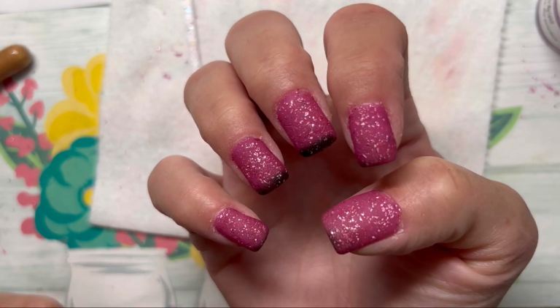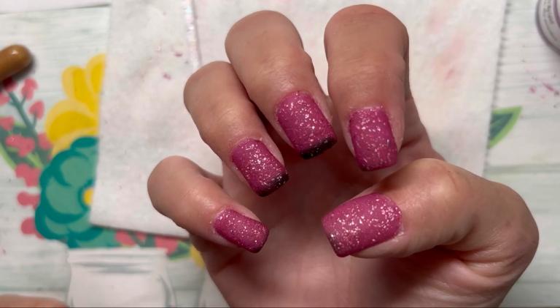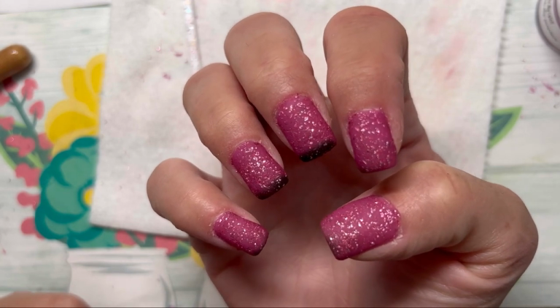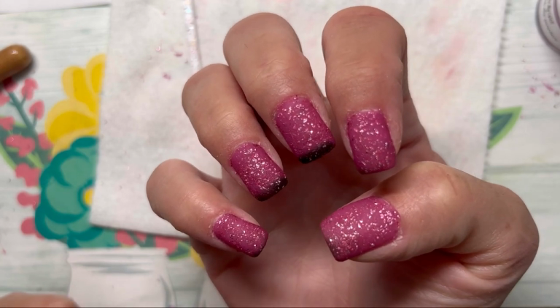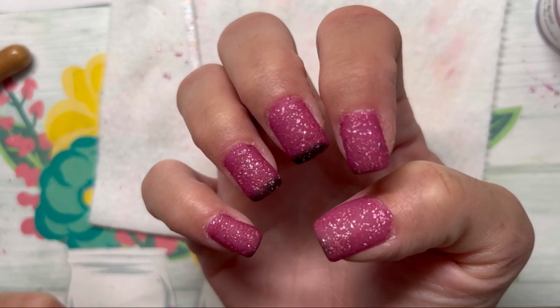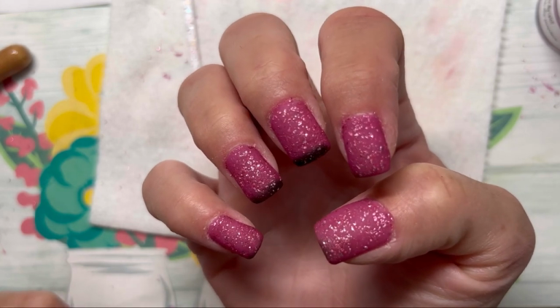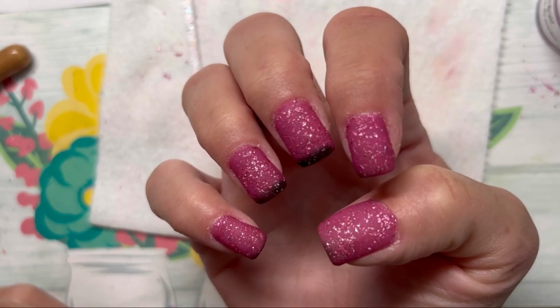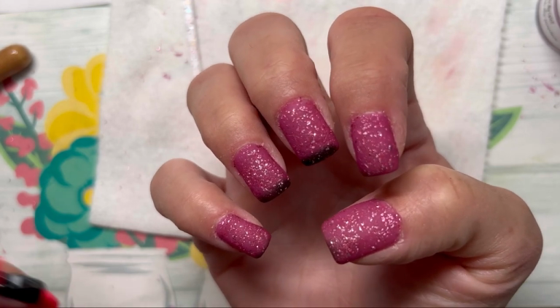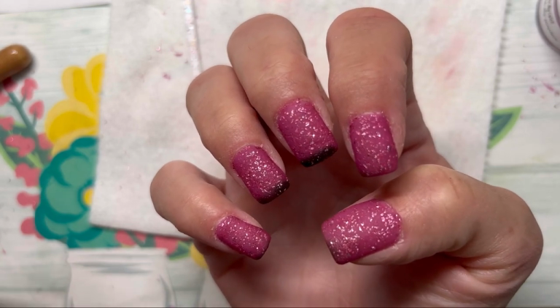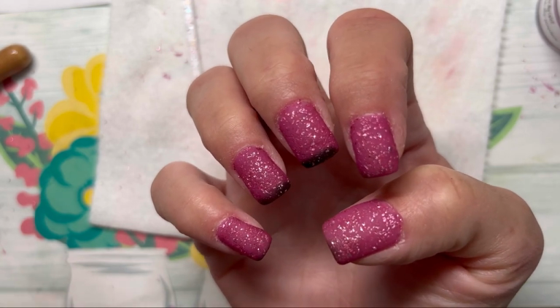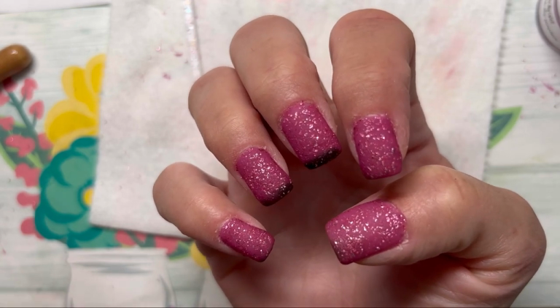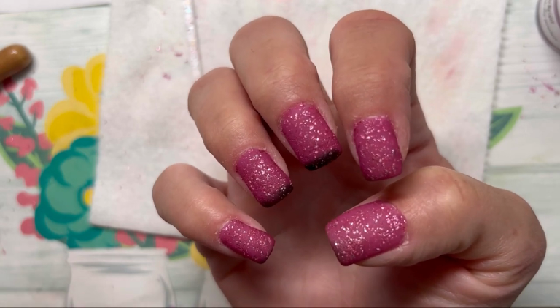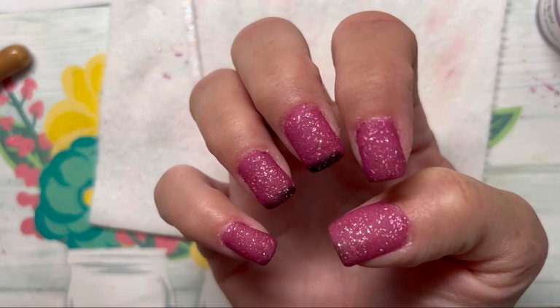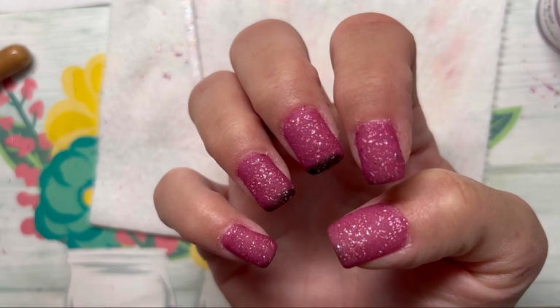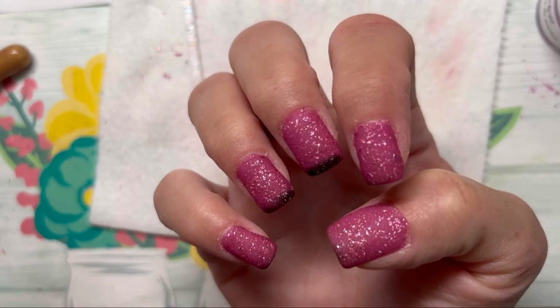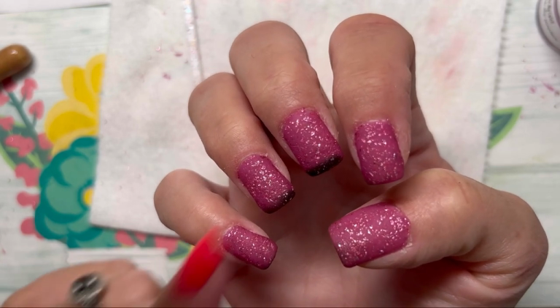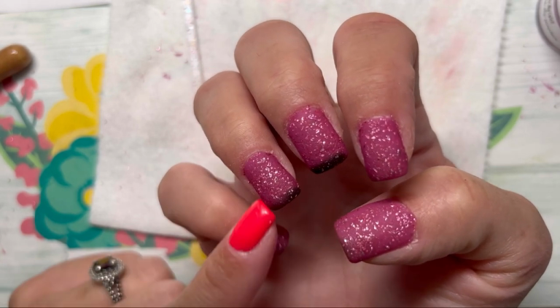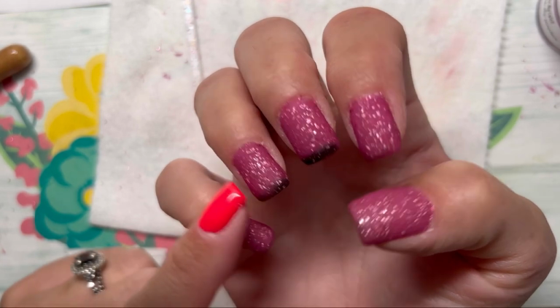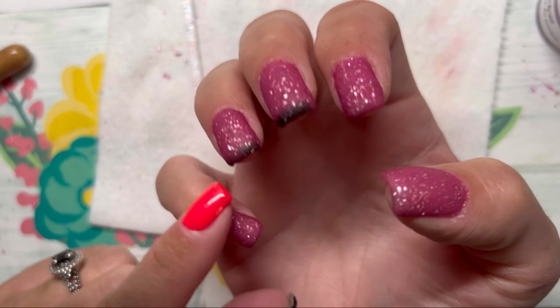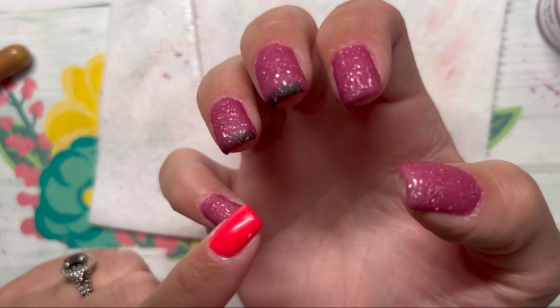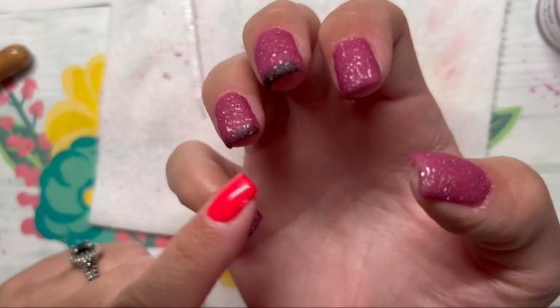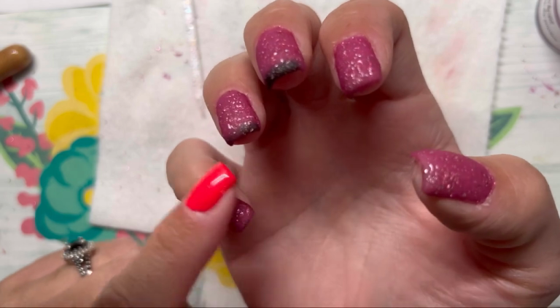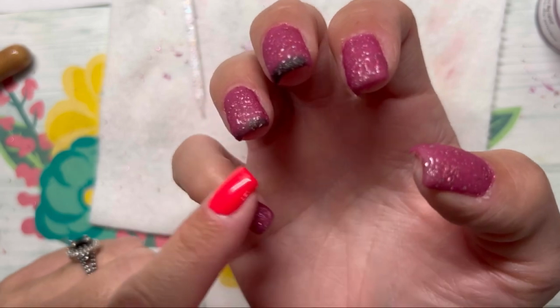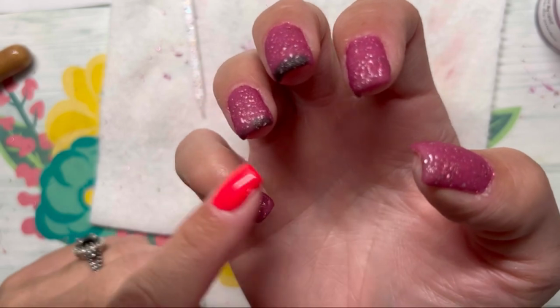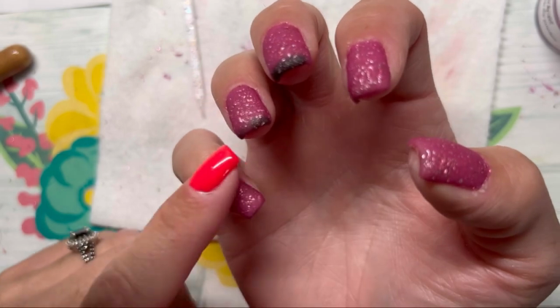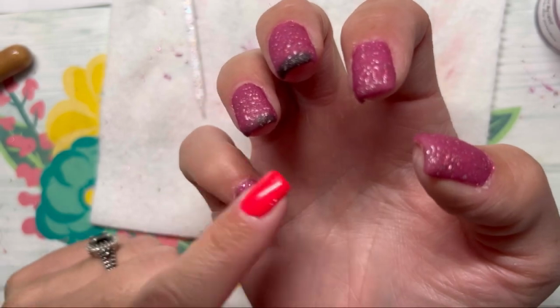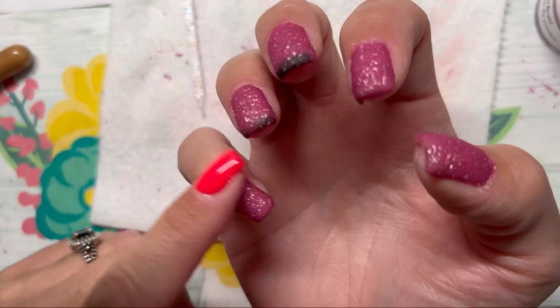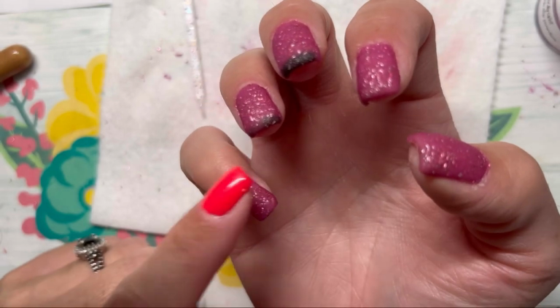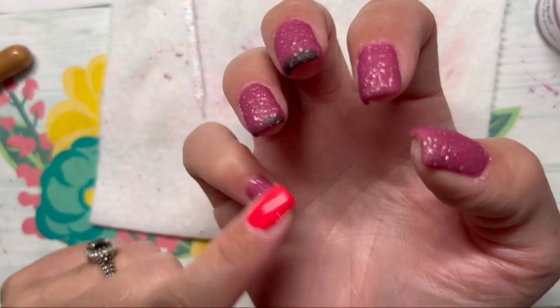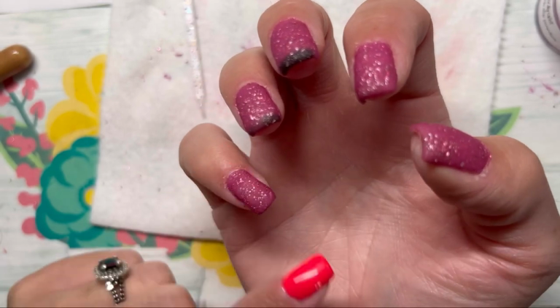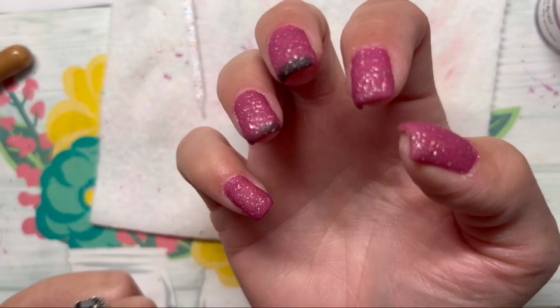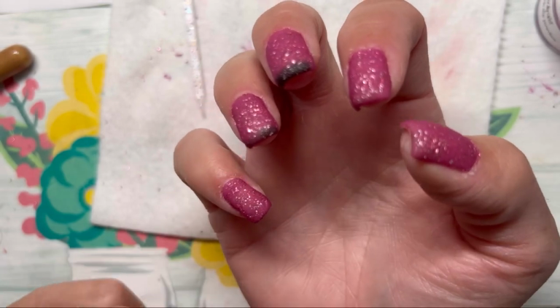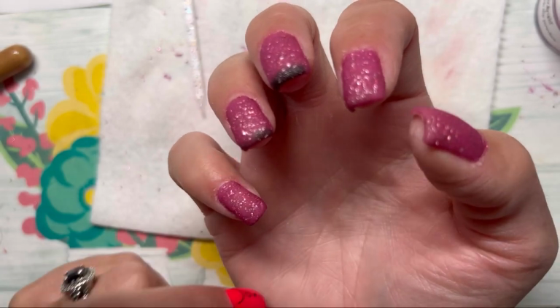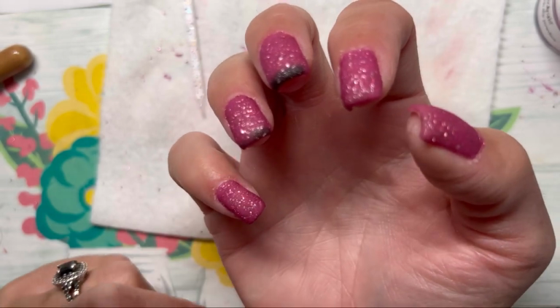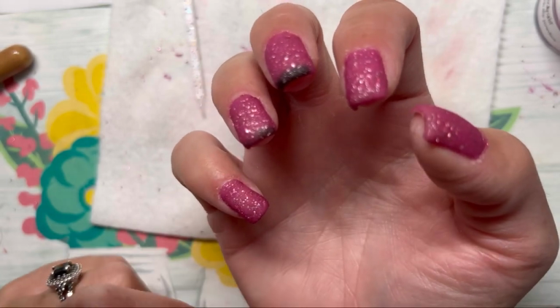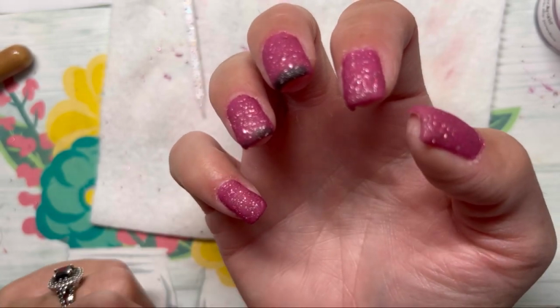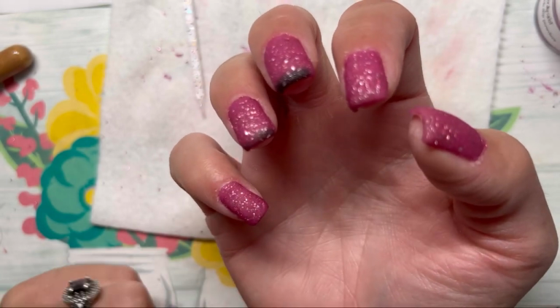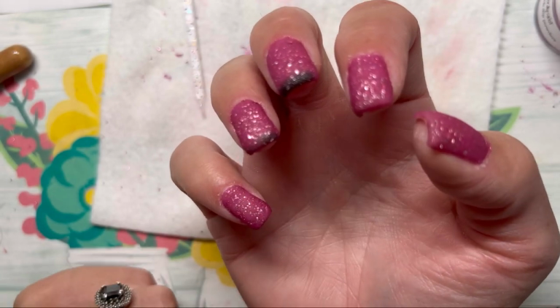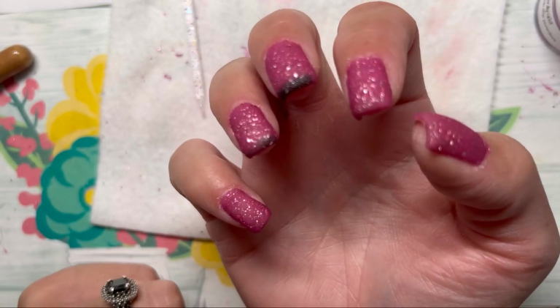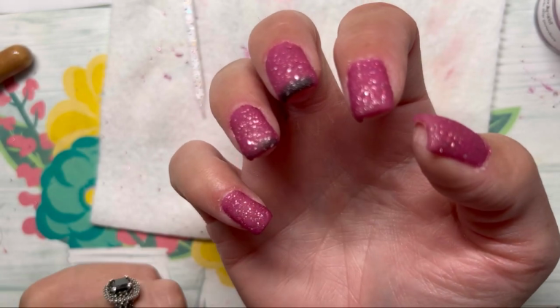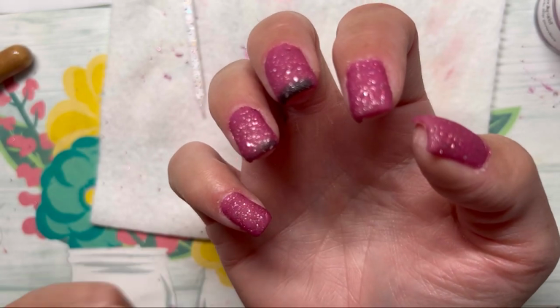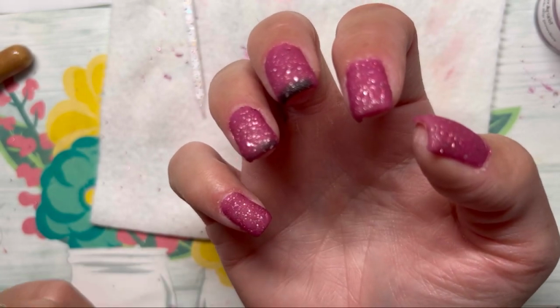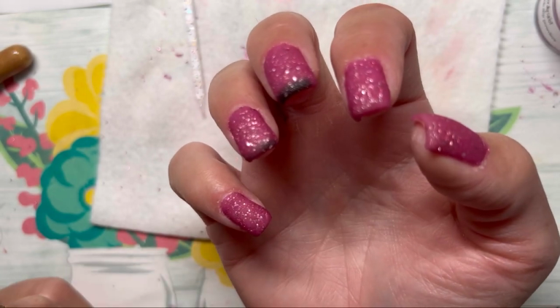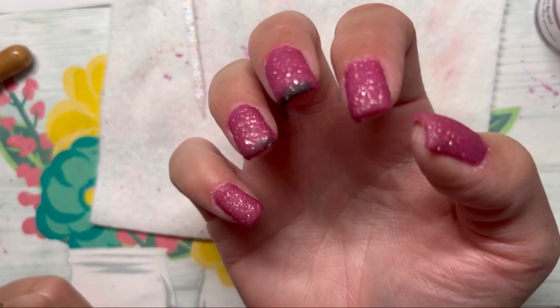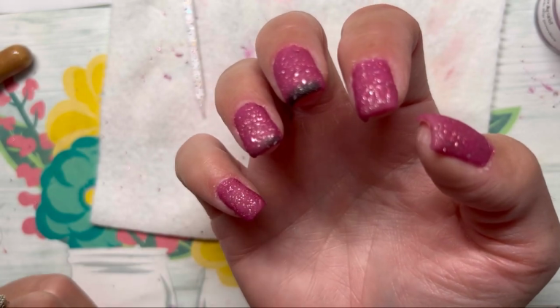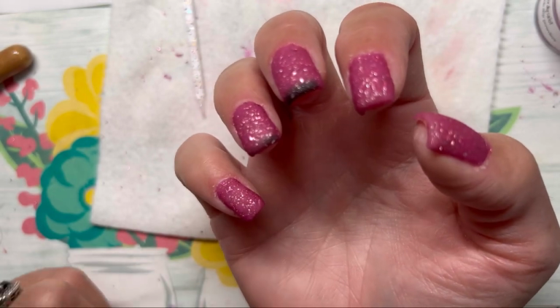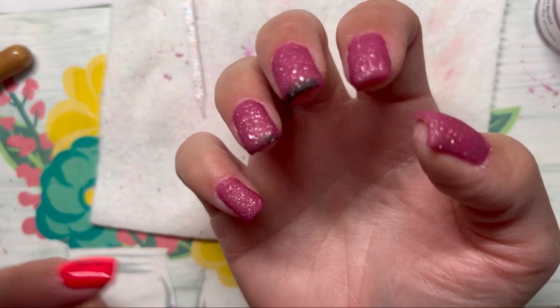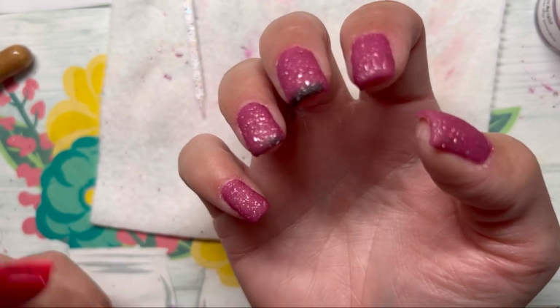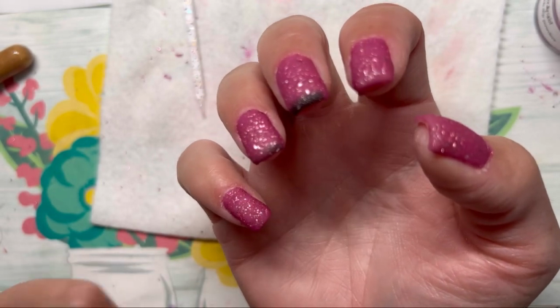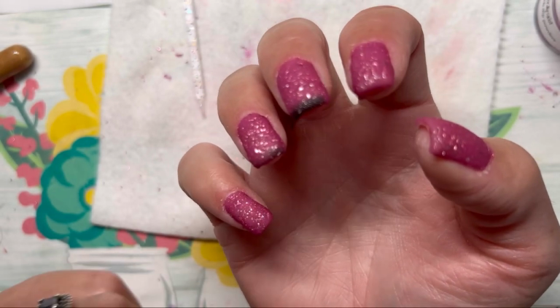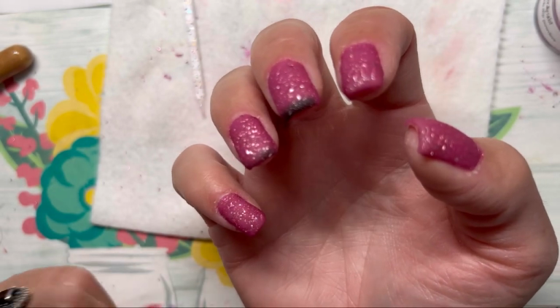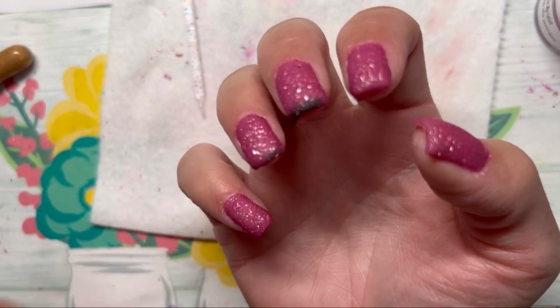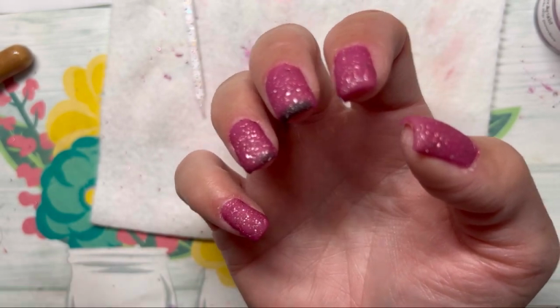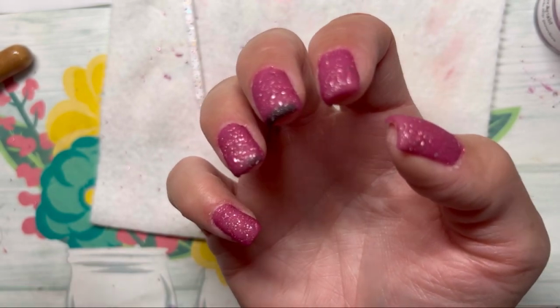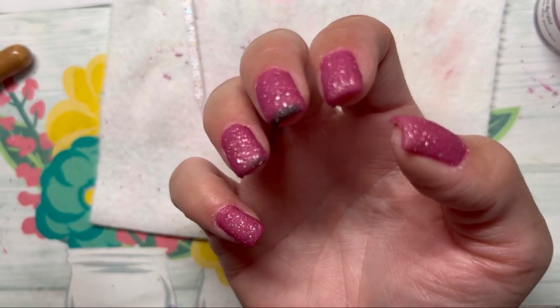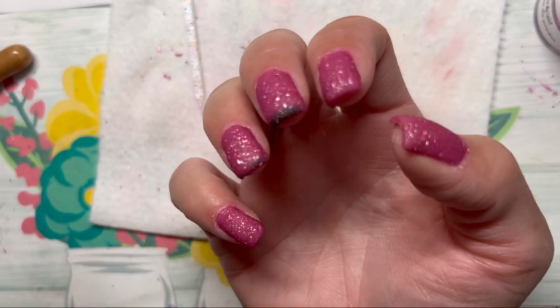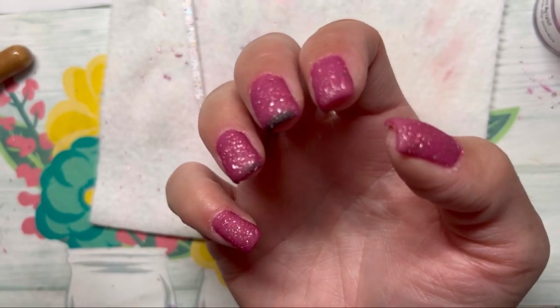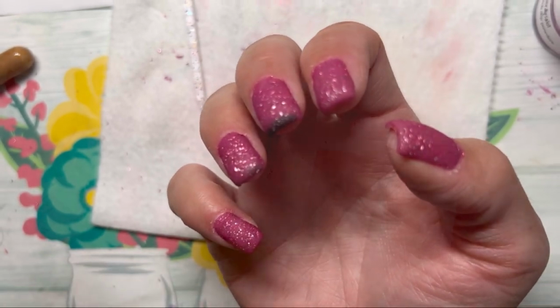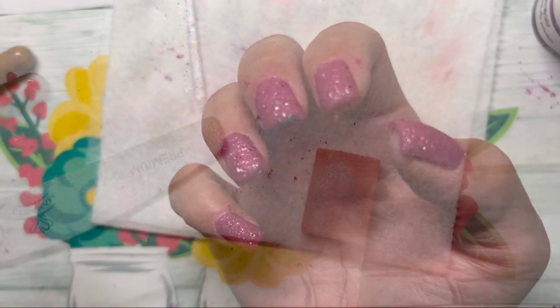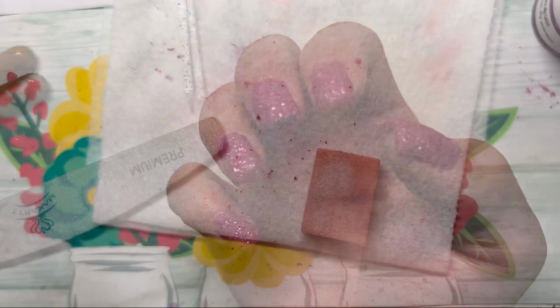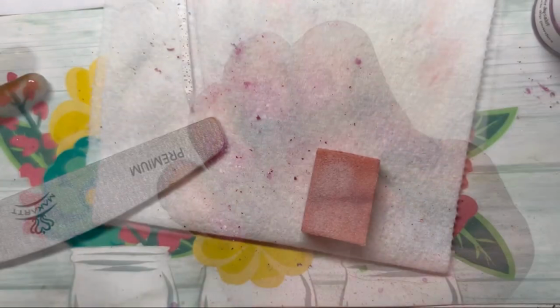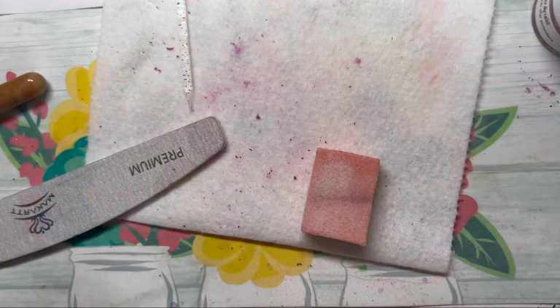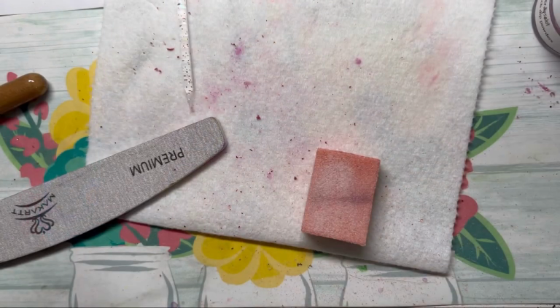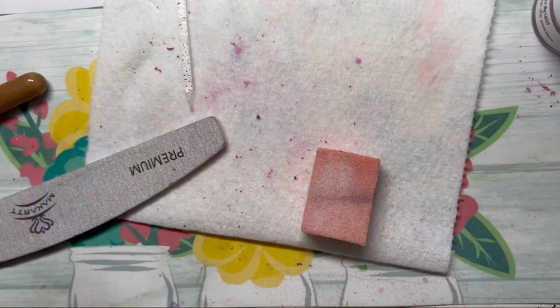So I'm going to let these harden up, file, buff, shape, and I will be back.